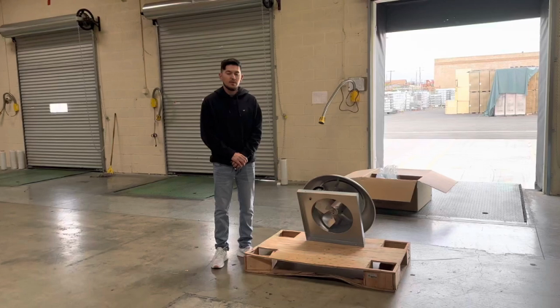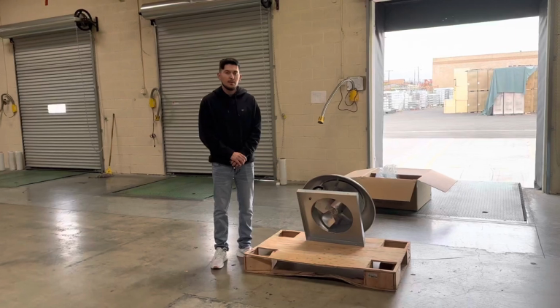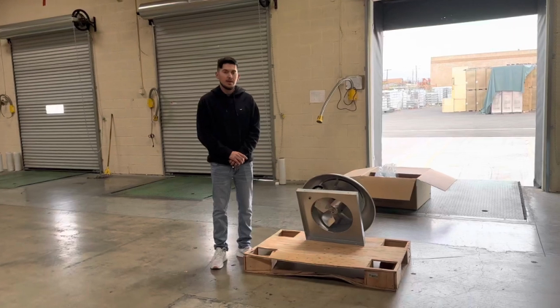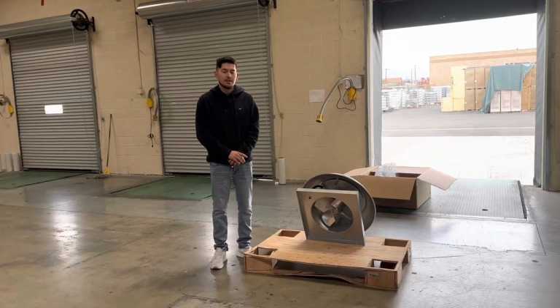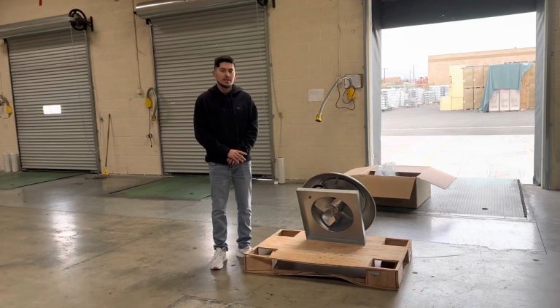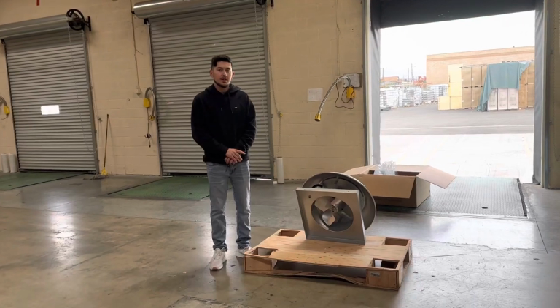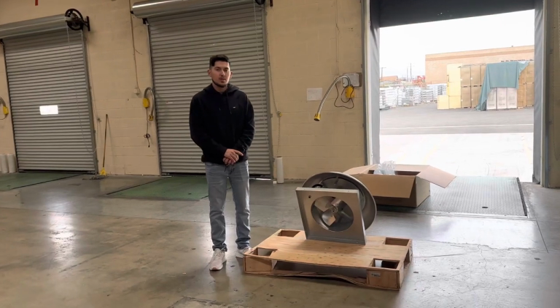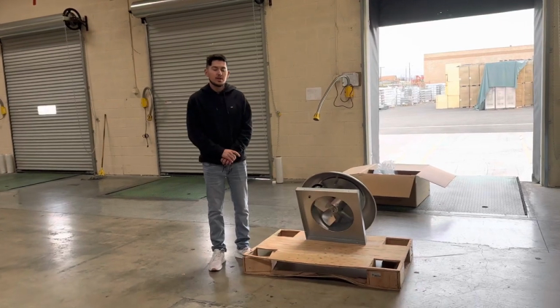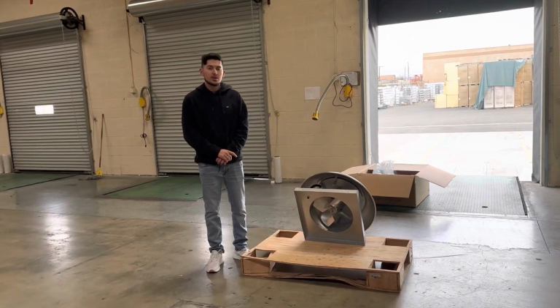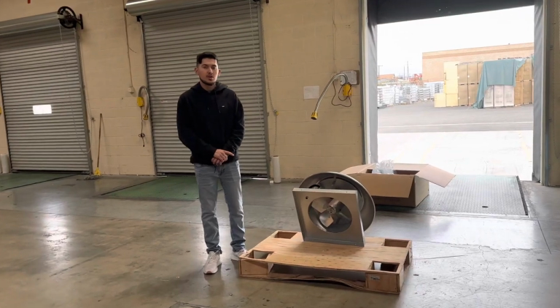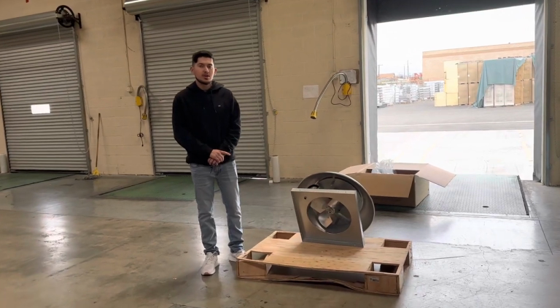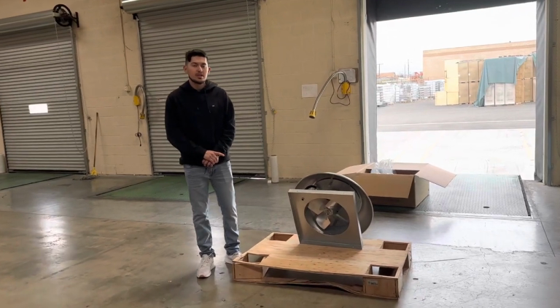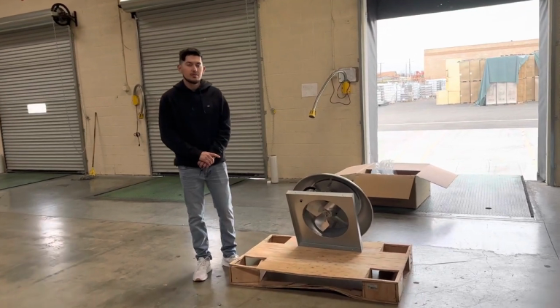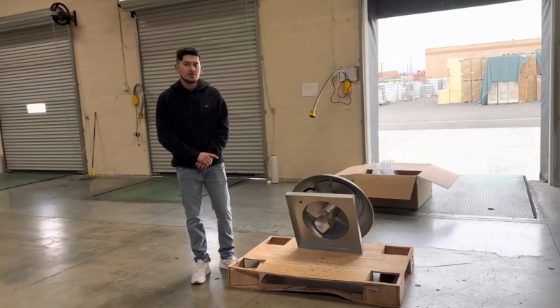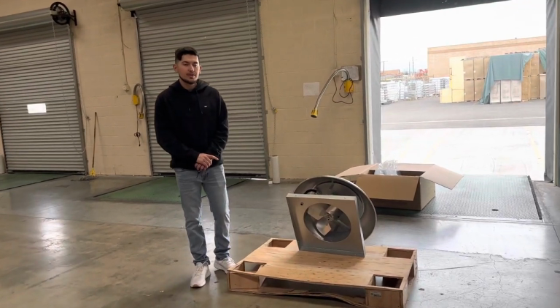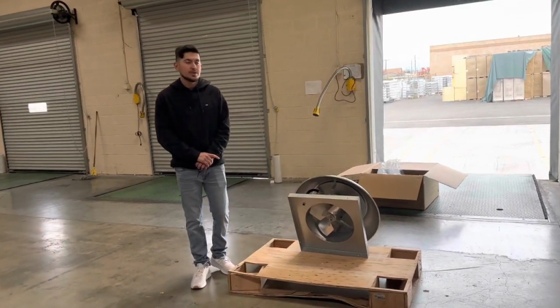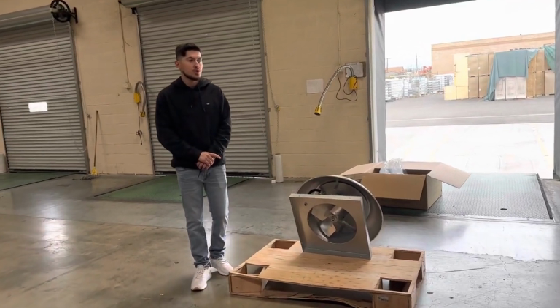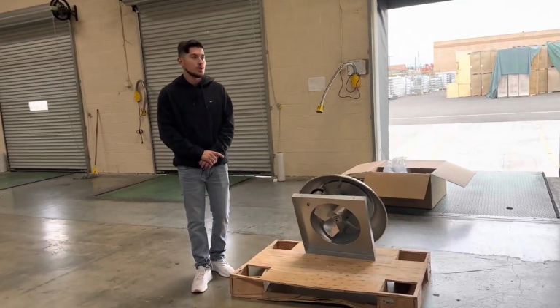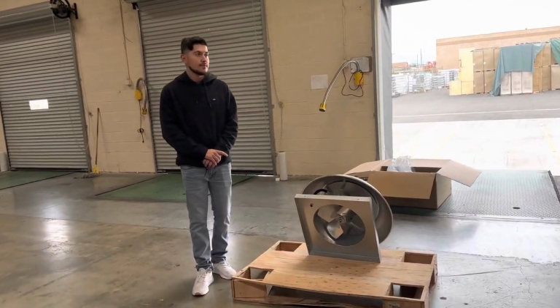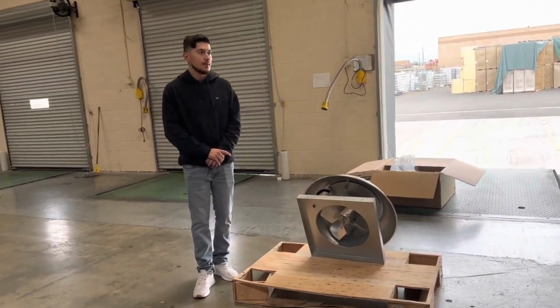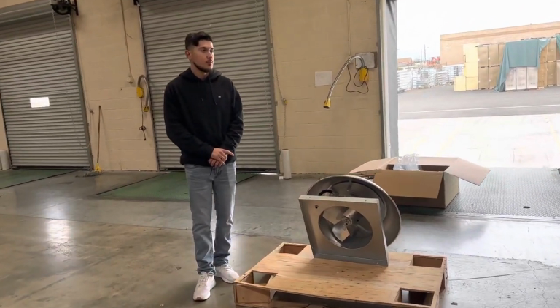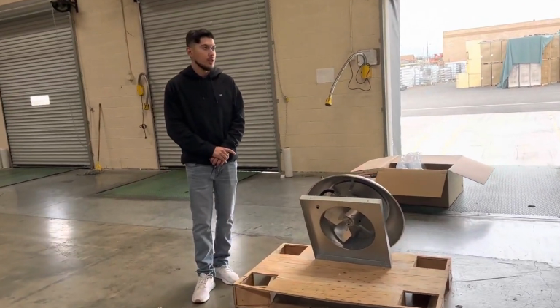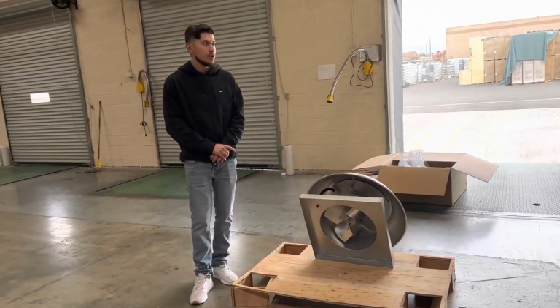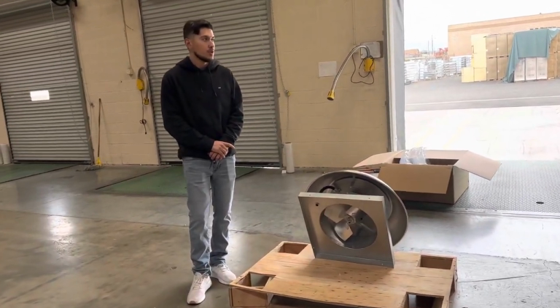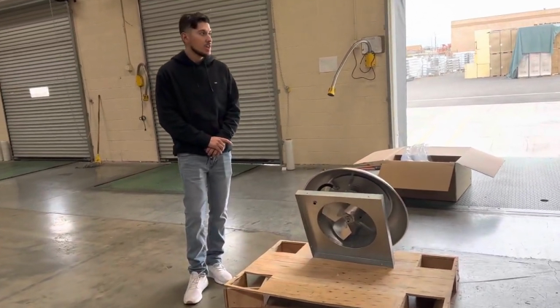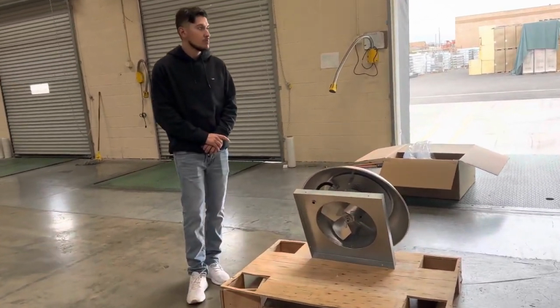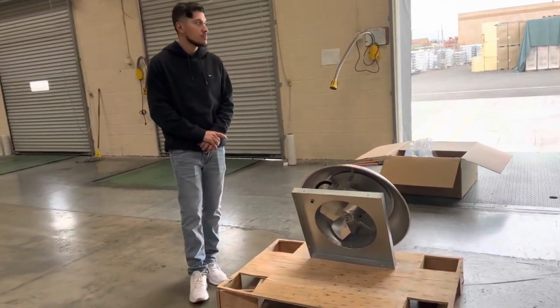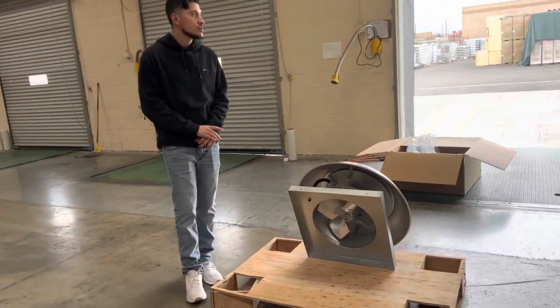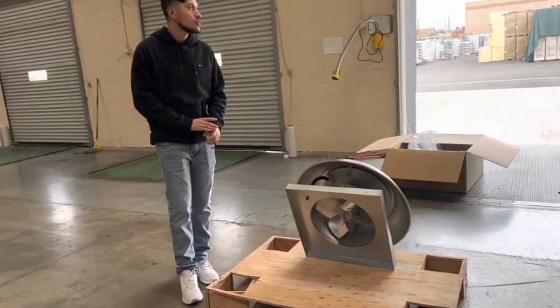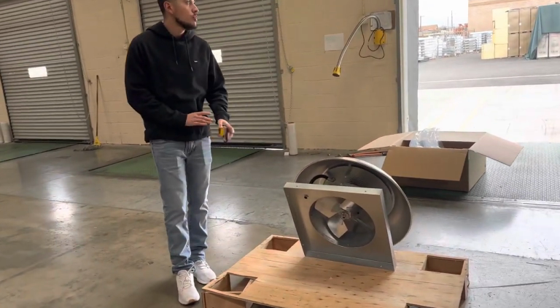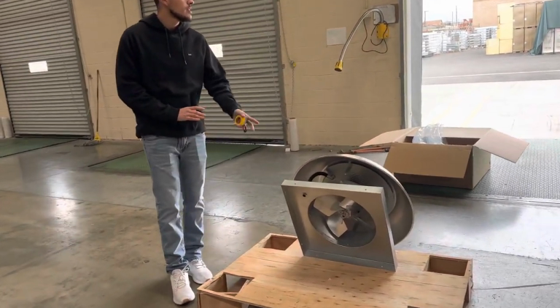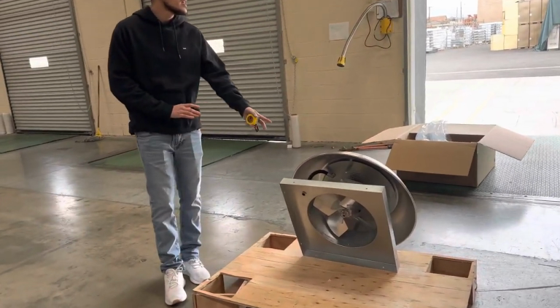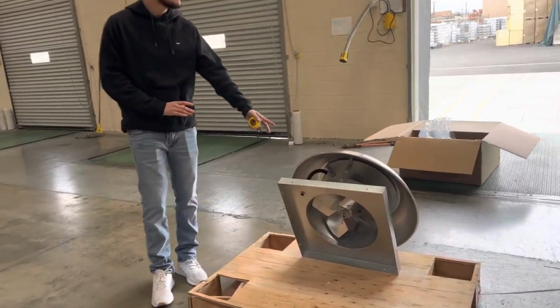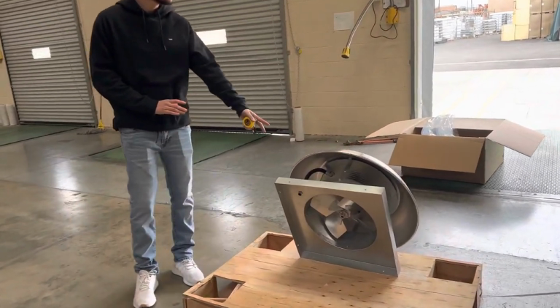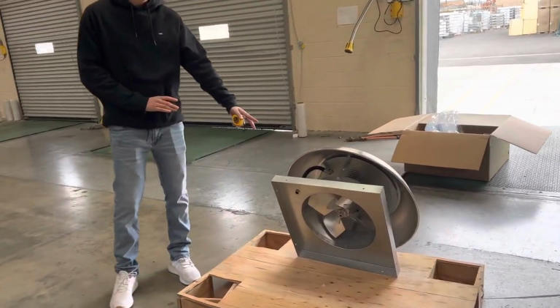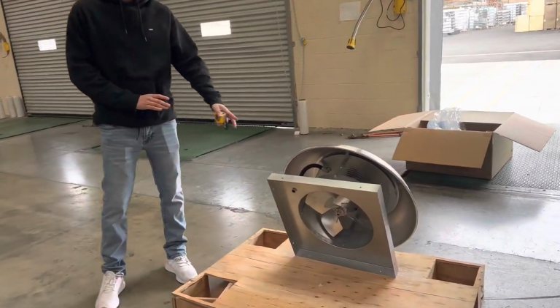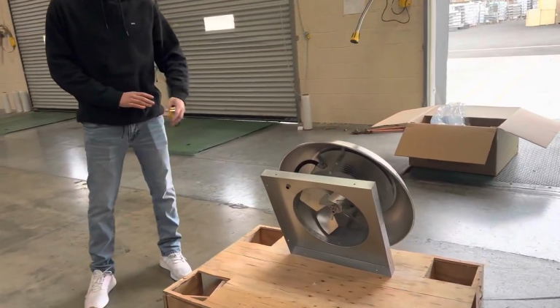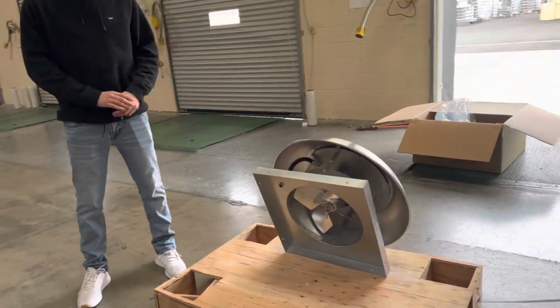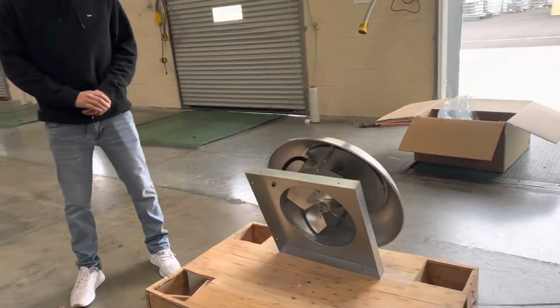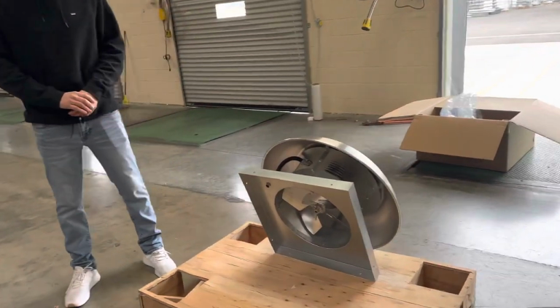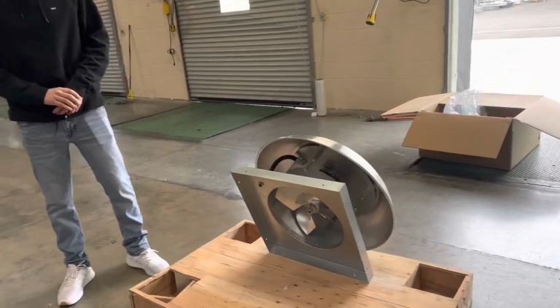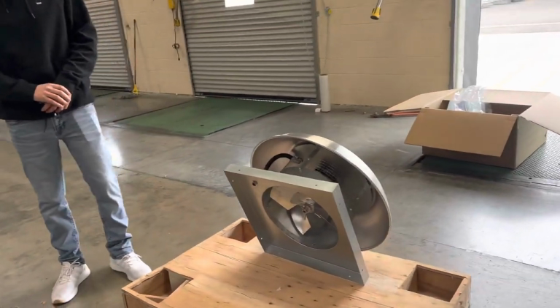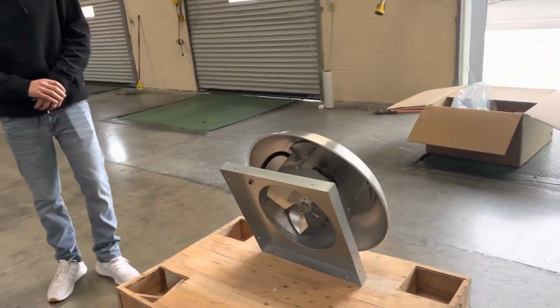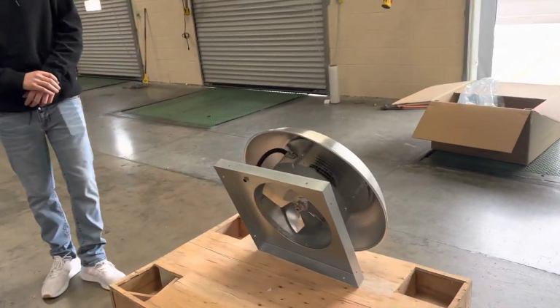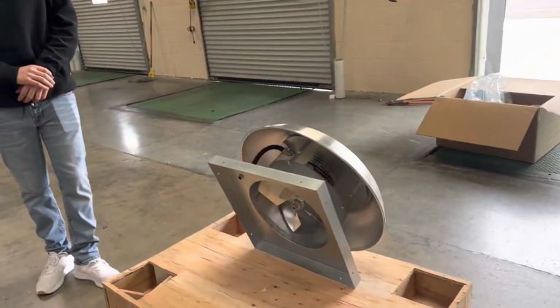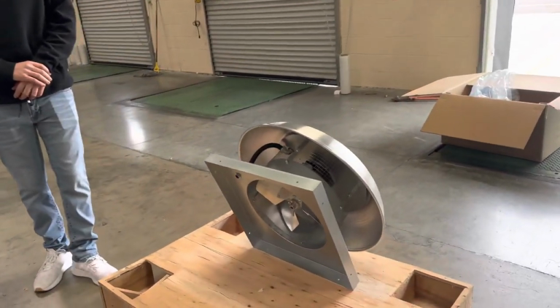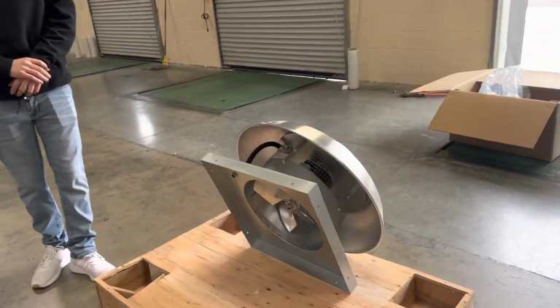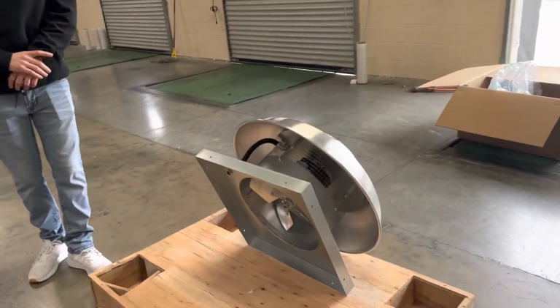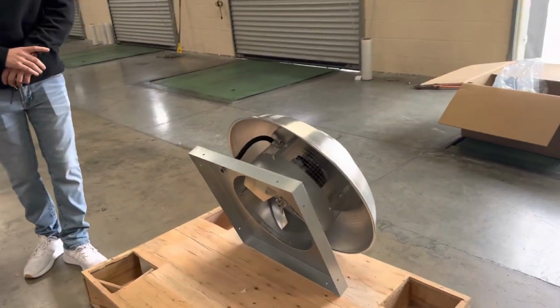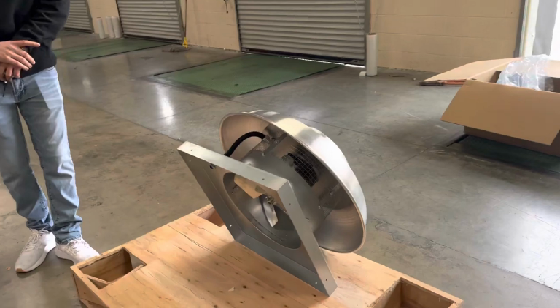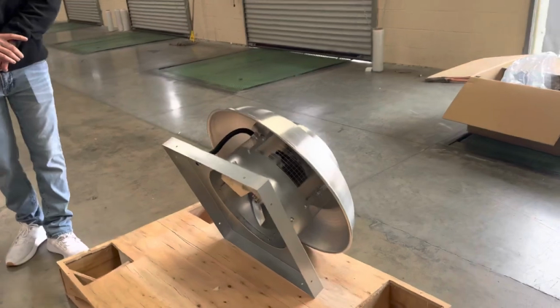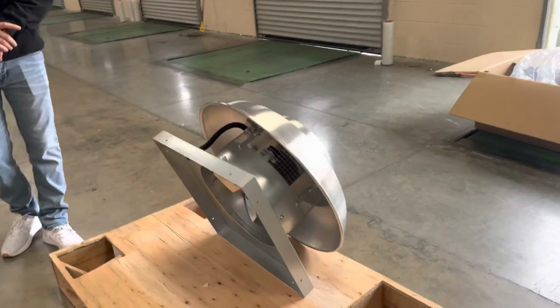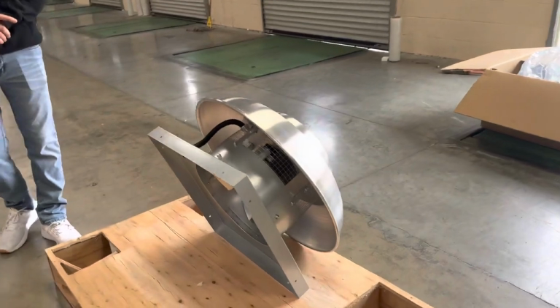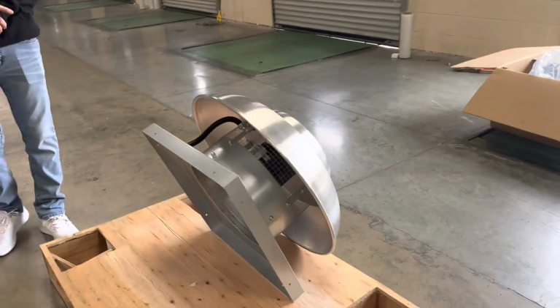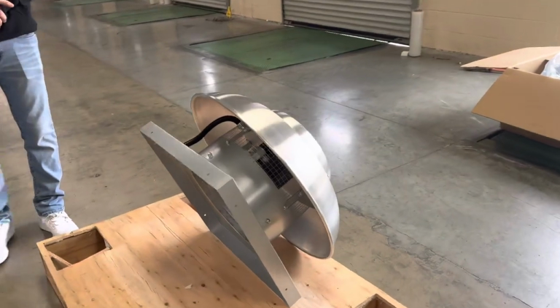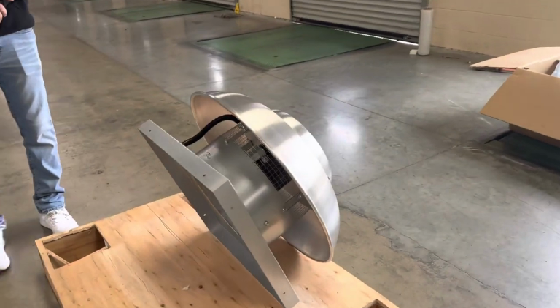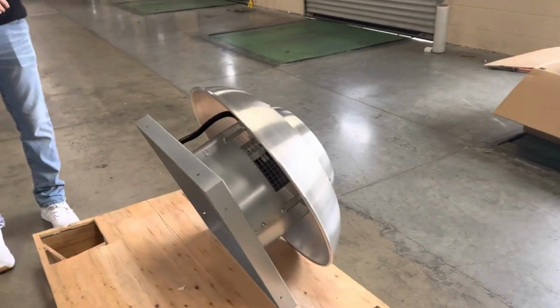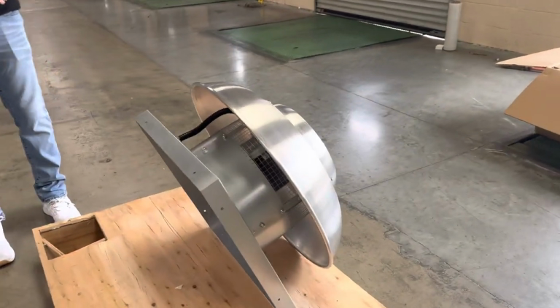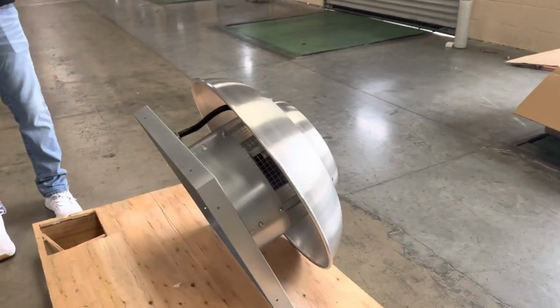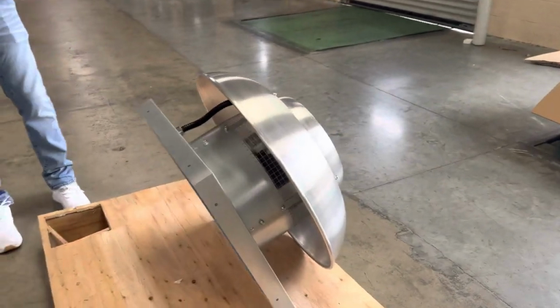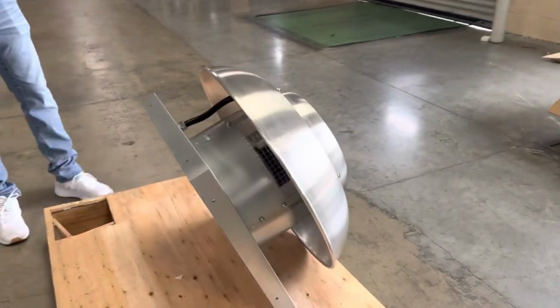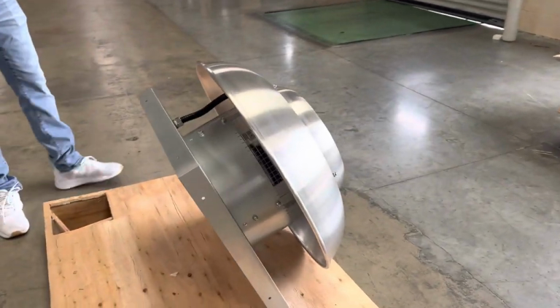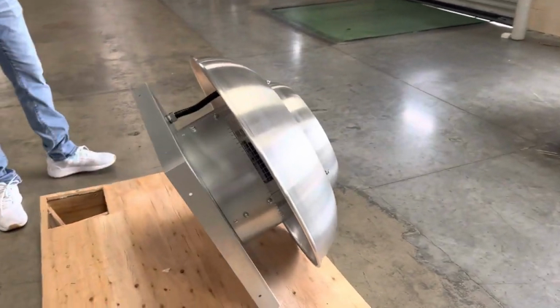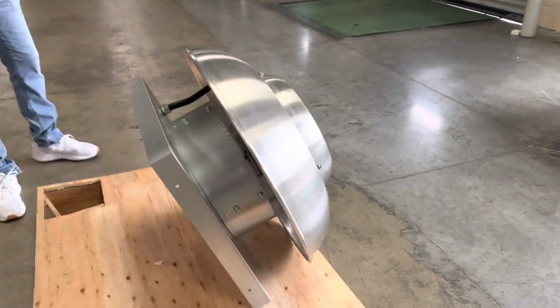Hello everybody, today we're going to go ahead and demonstrate to you one of our brand new items. To my left here, you're looking at one of our new exhaust fans.